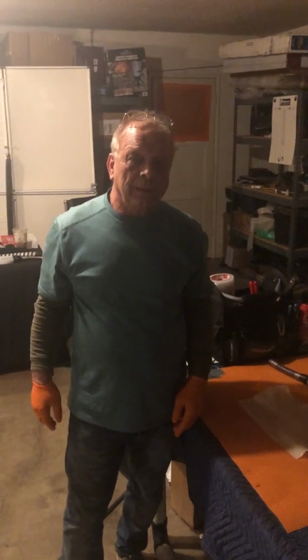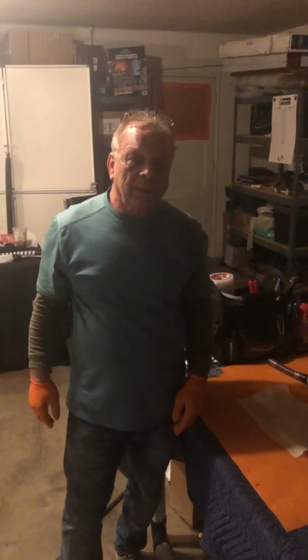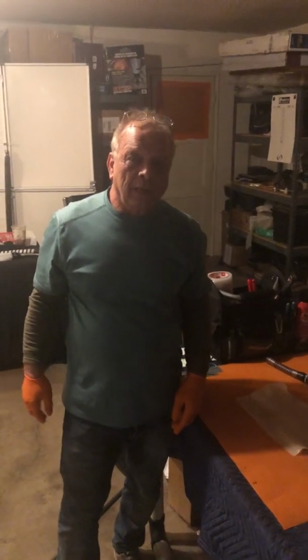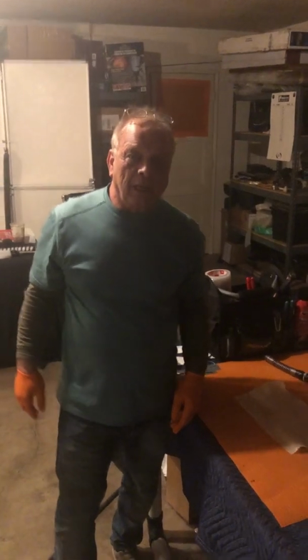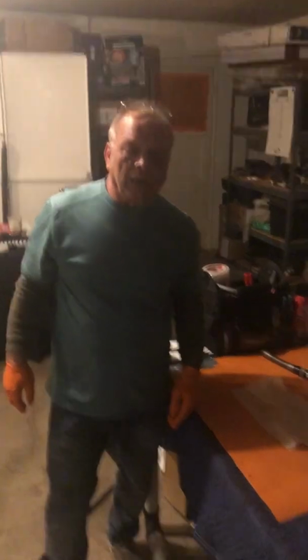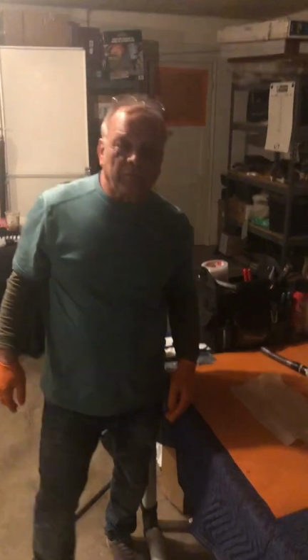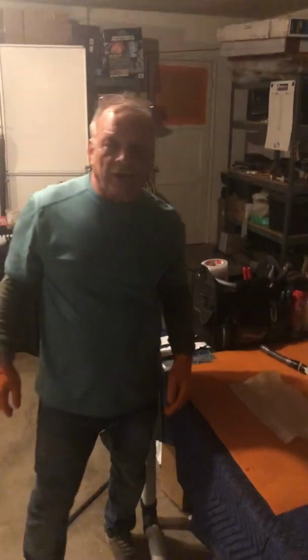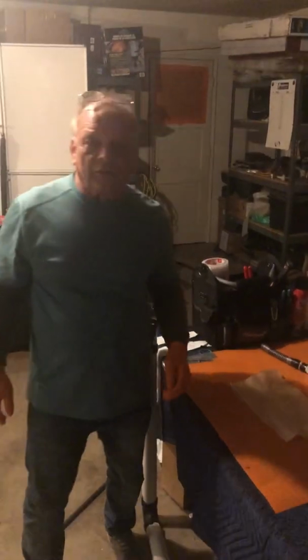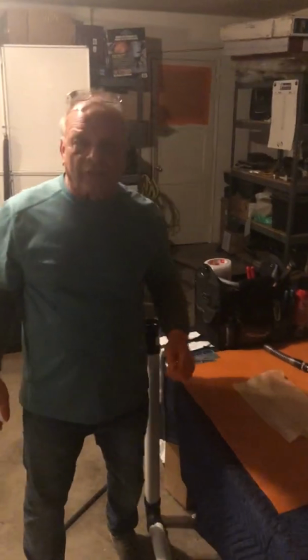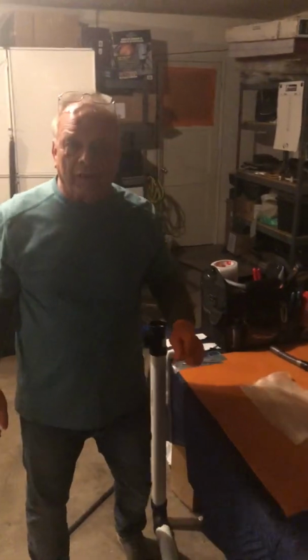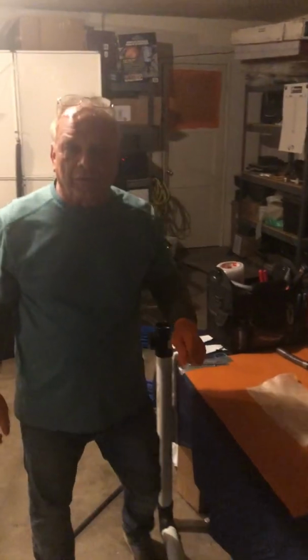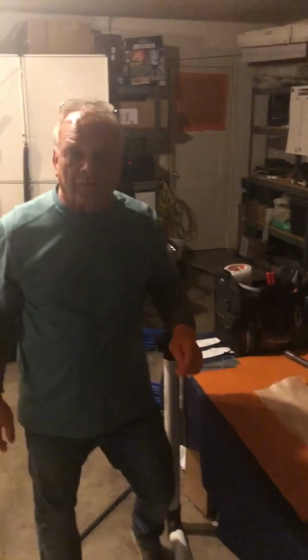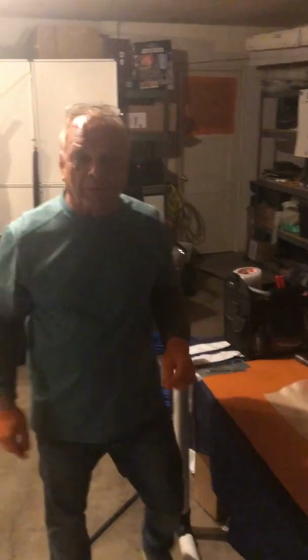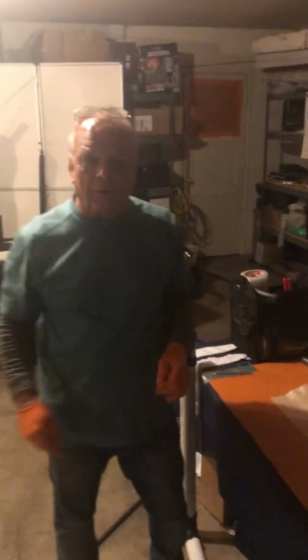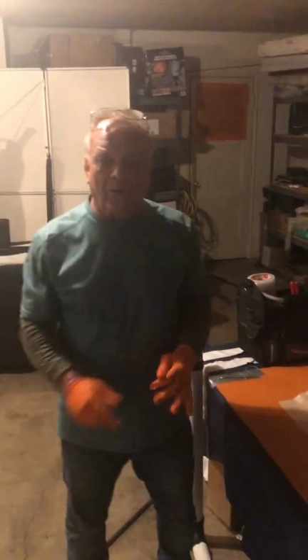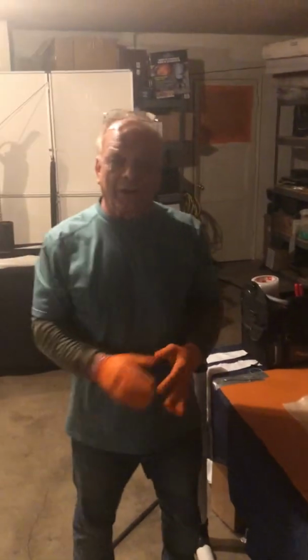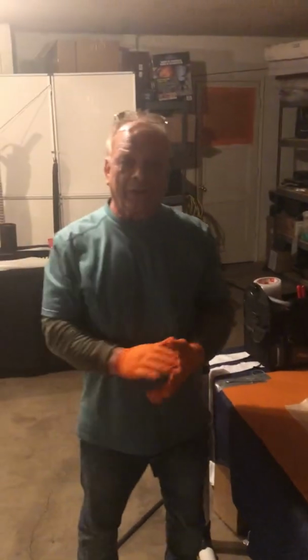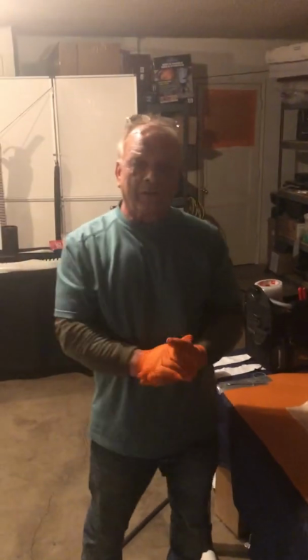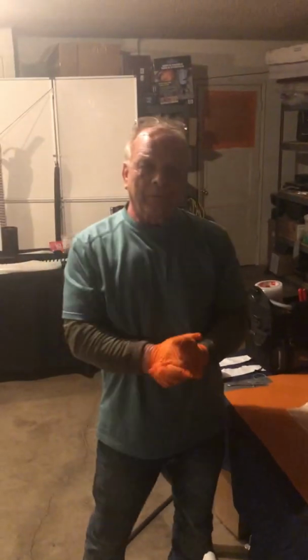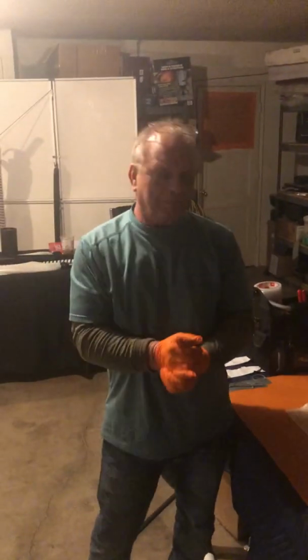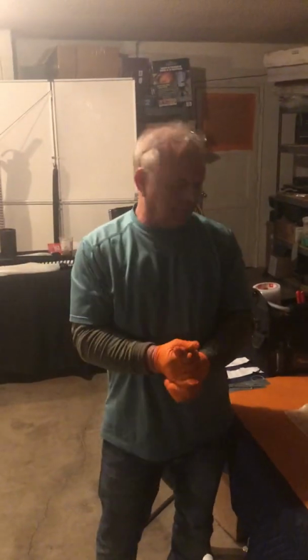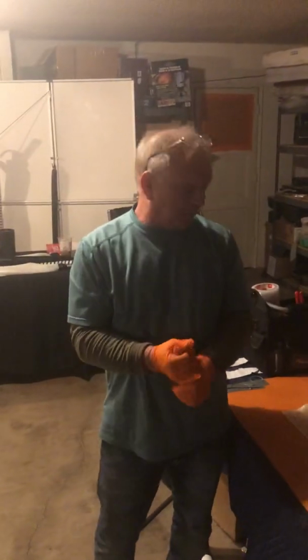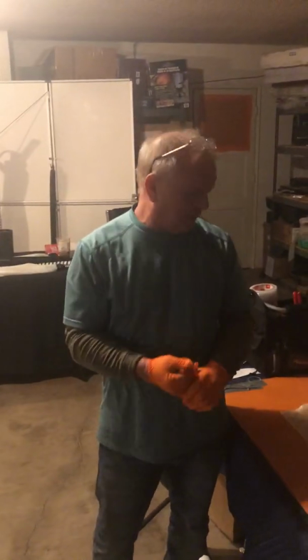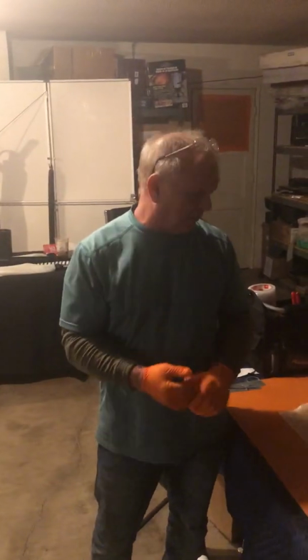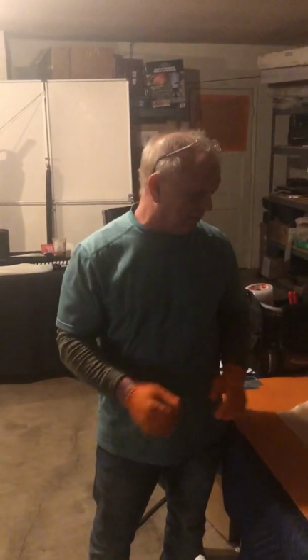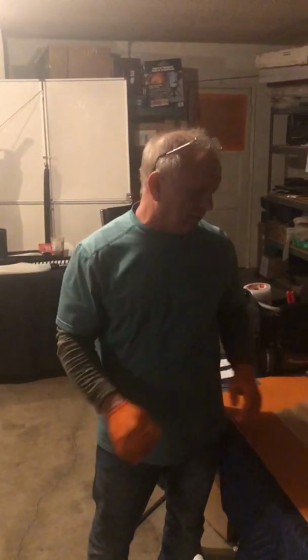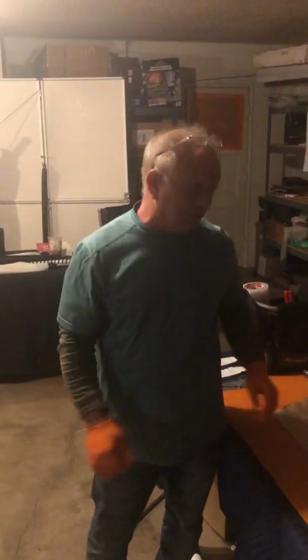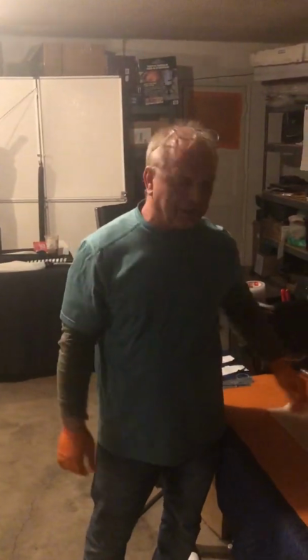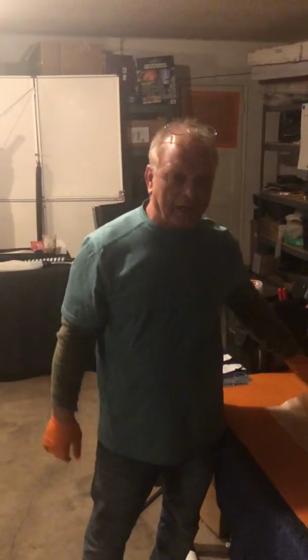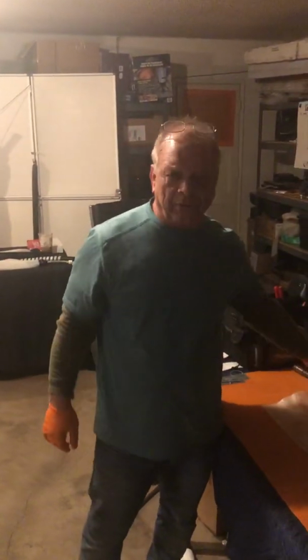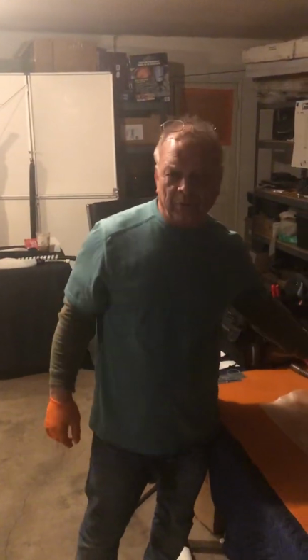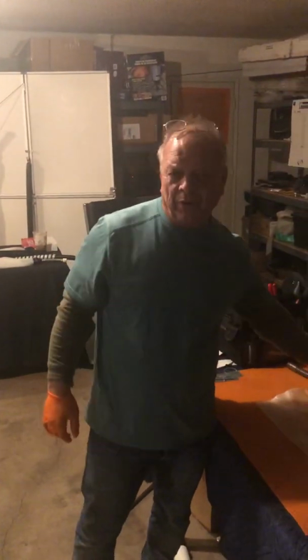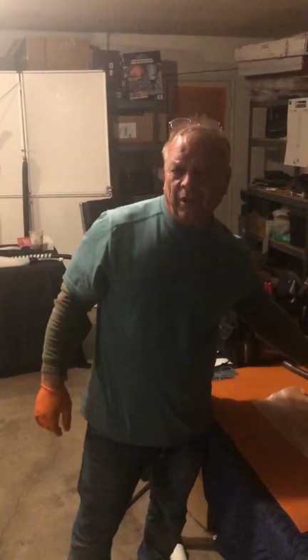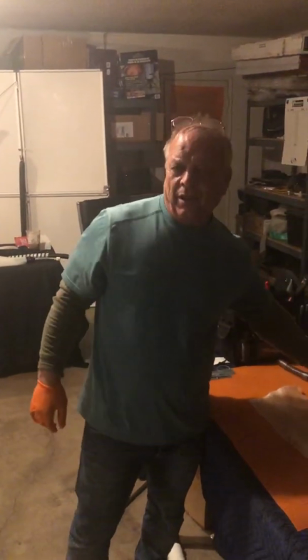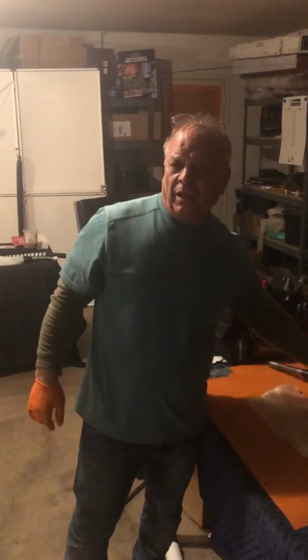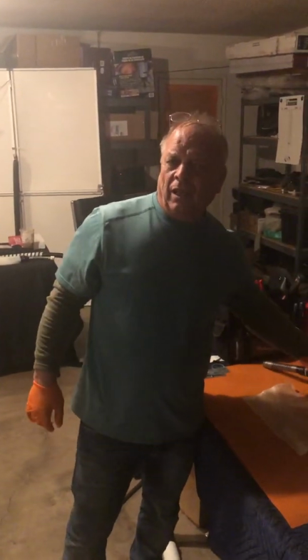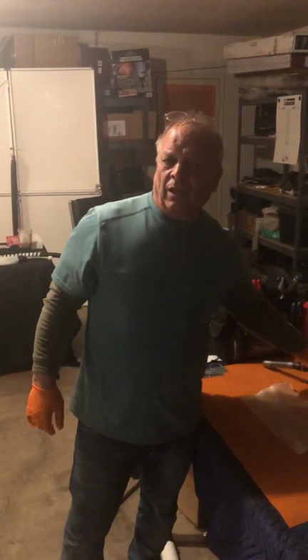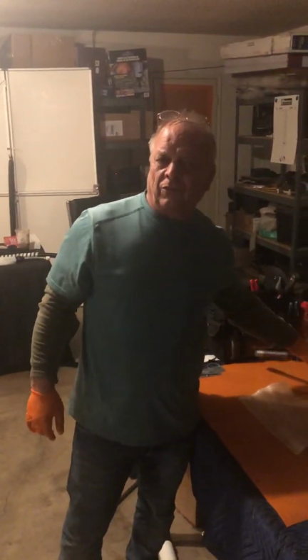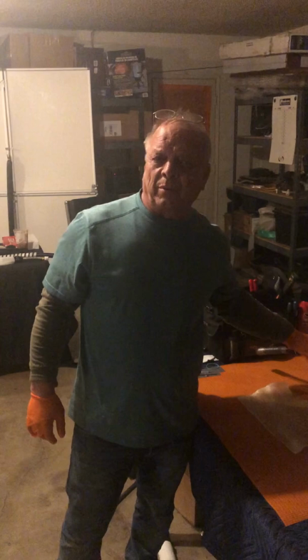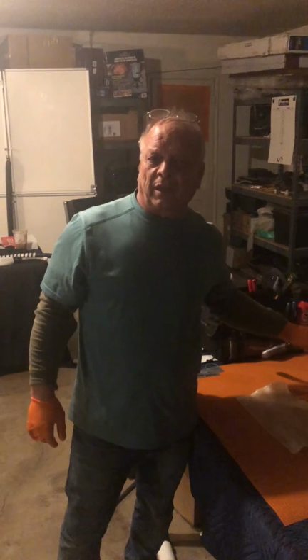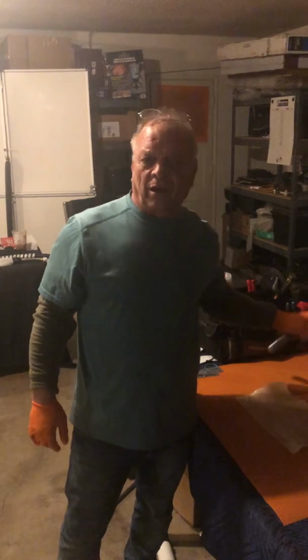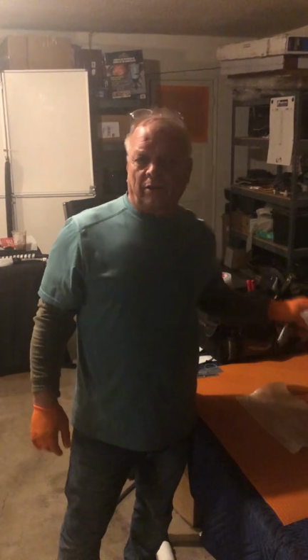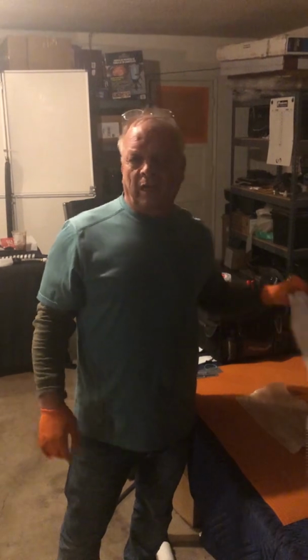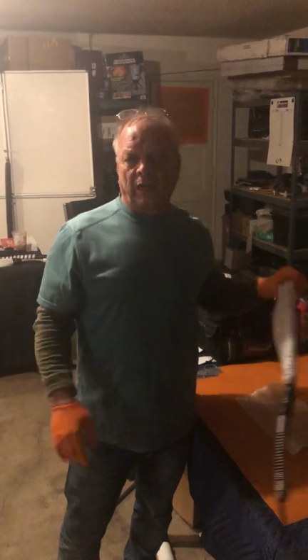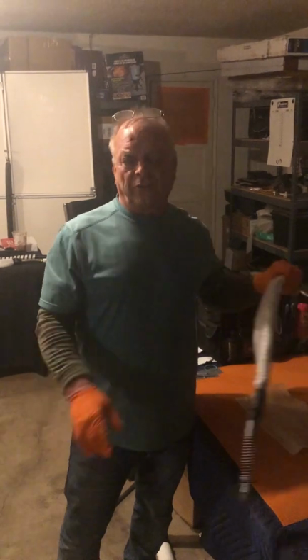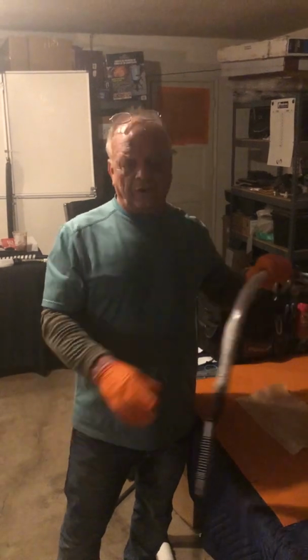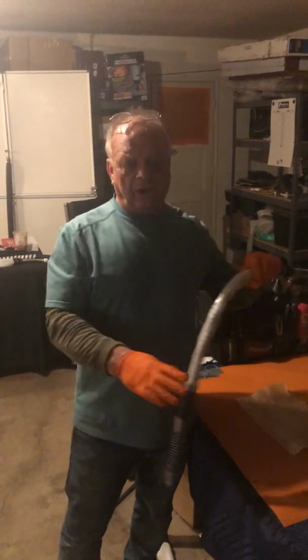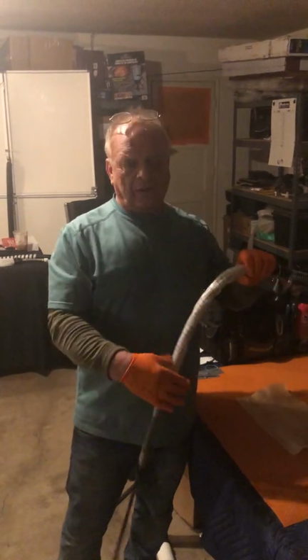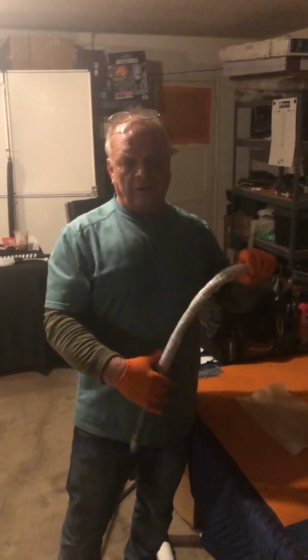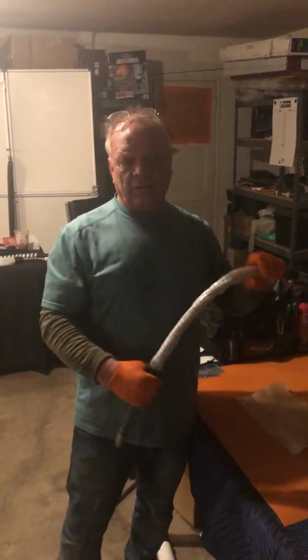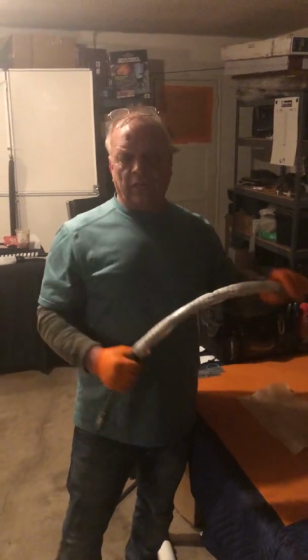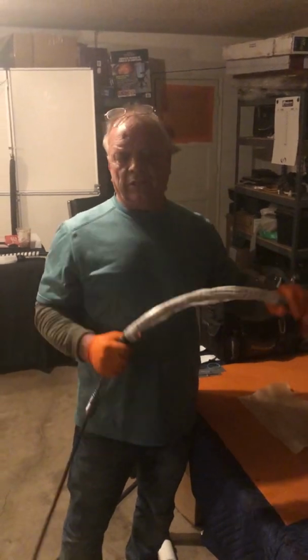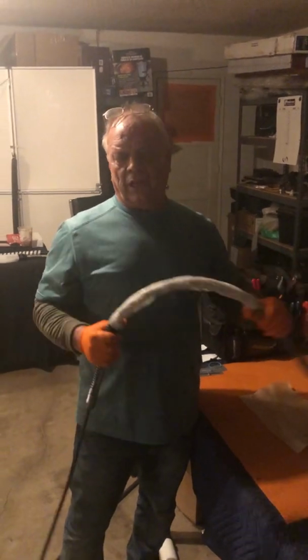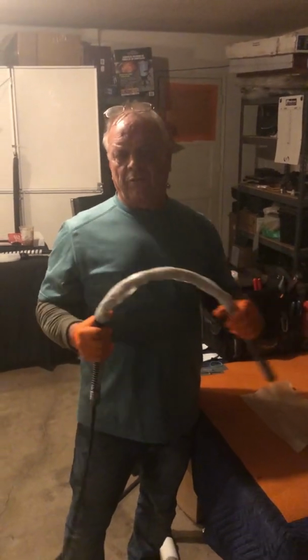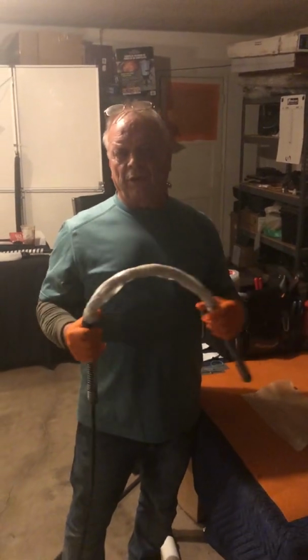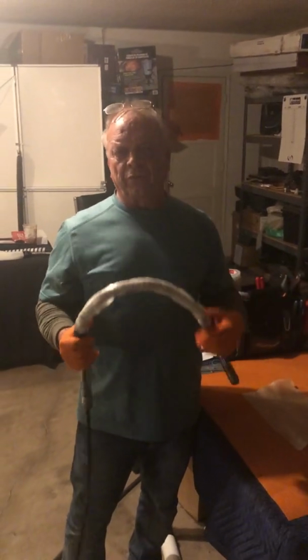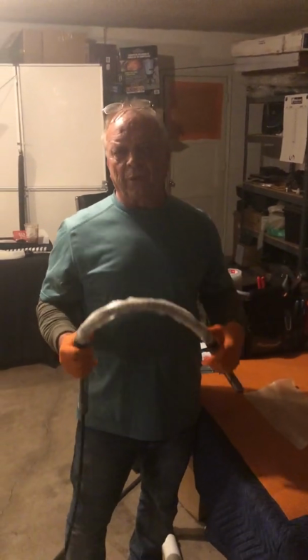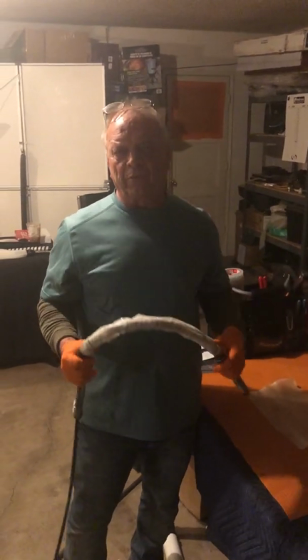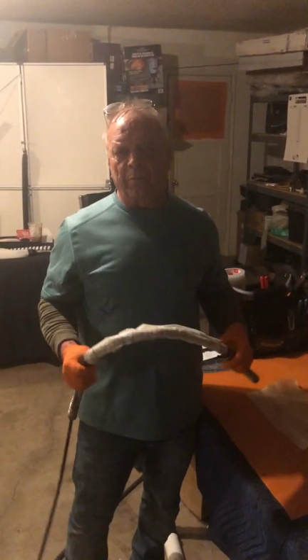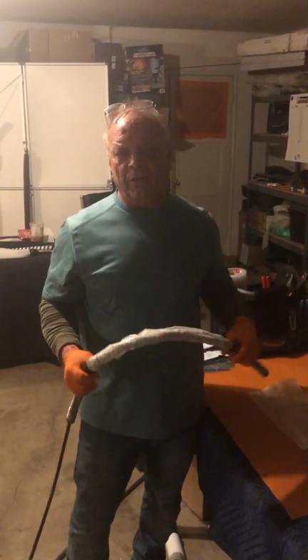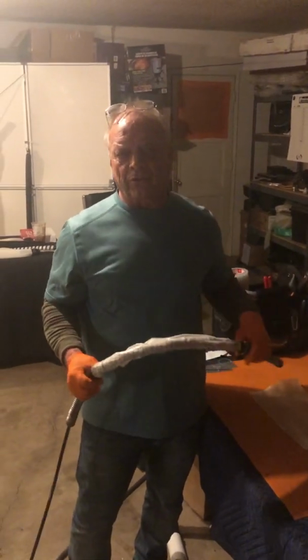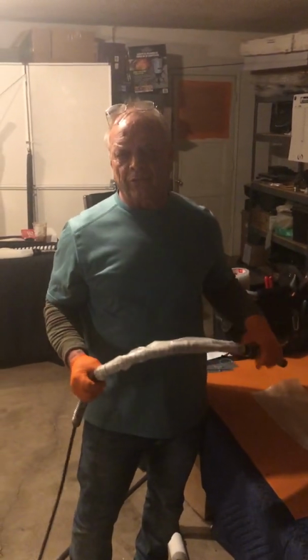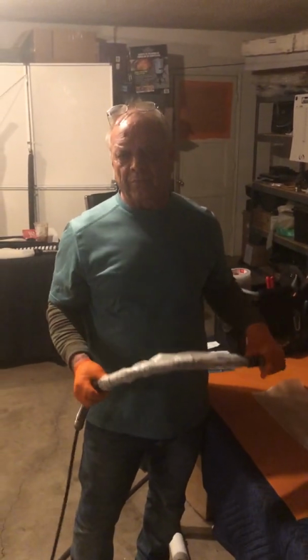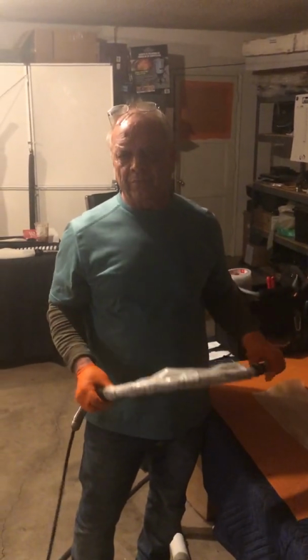Hi, I'm Kevin Taylor from the Moray Group. Today's little video is about our LSR, our Light Ray Spot Repair System.